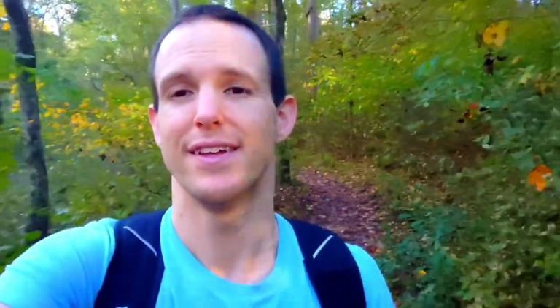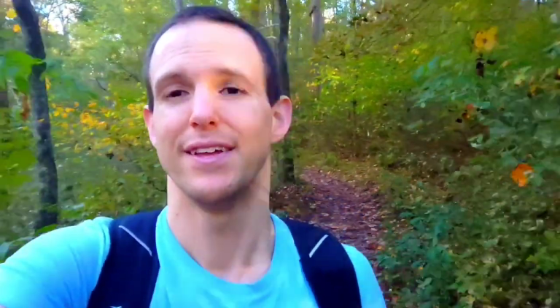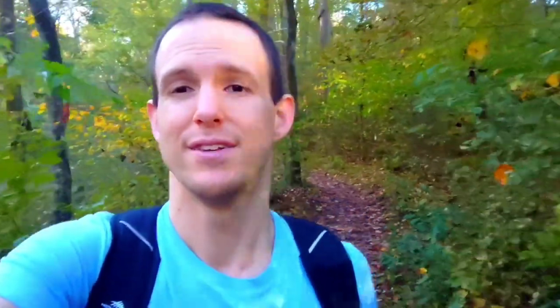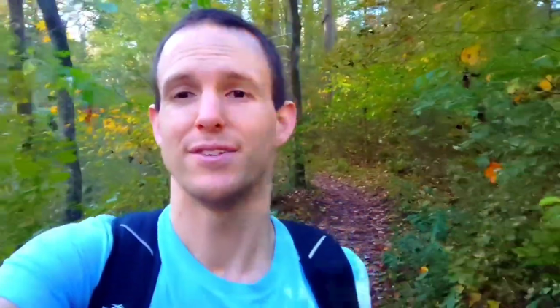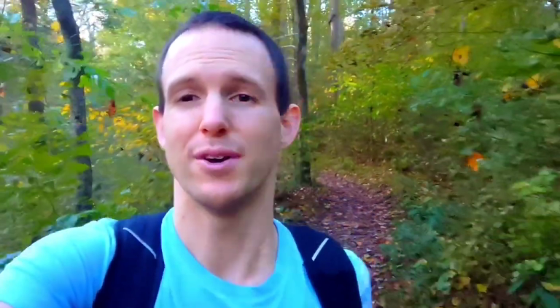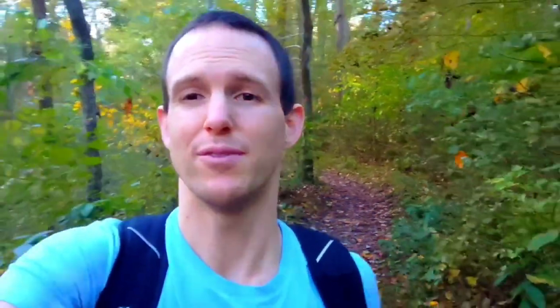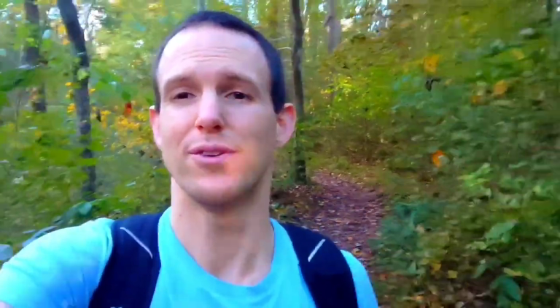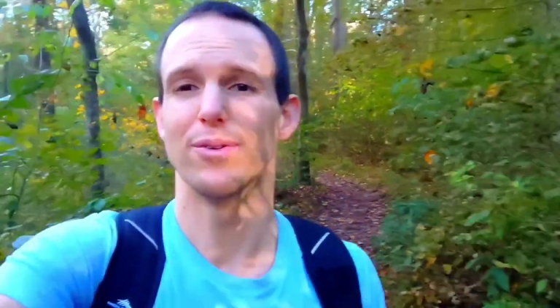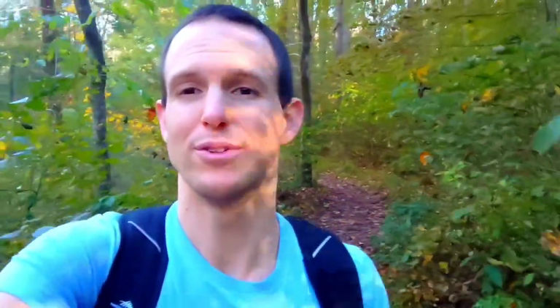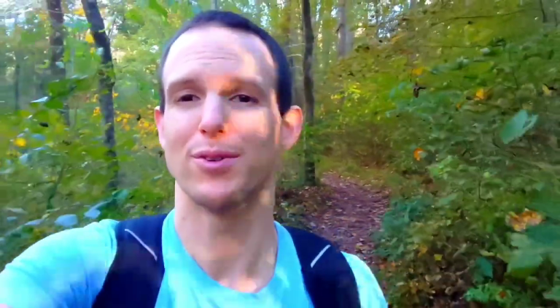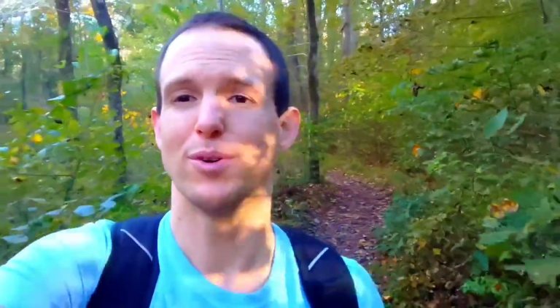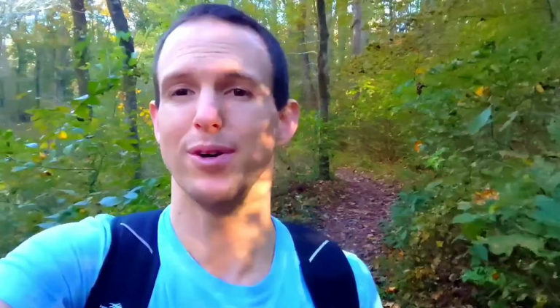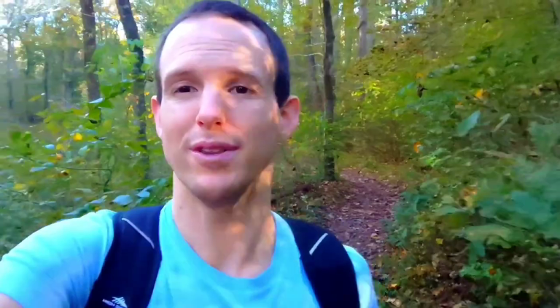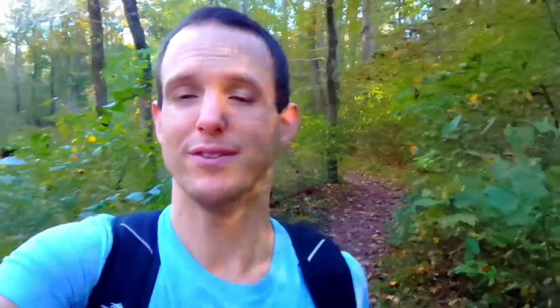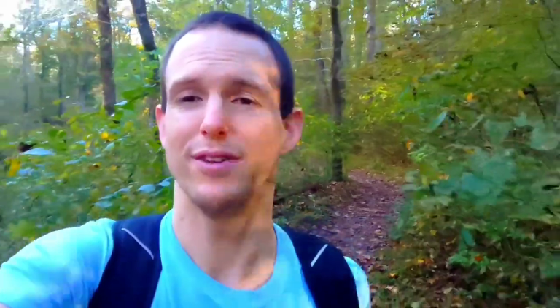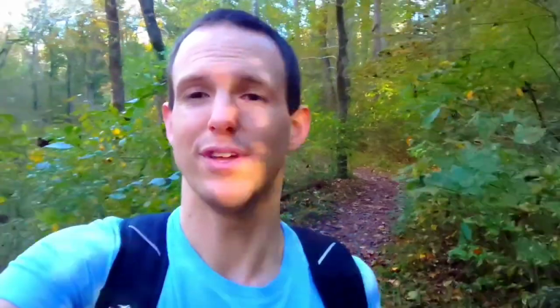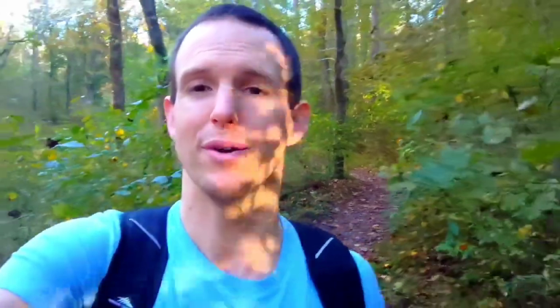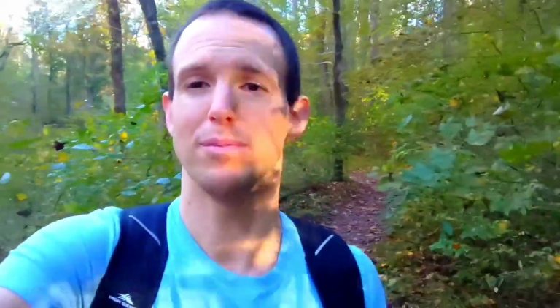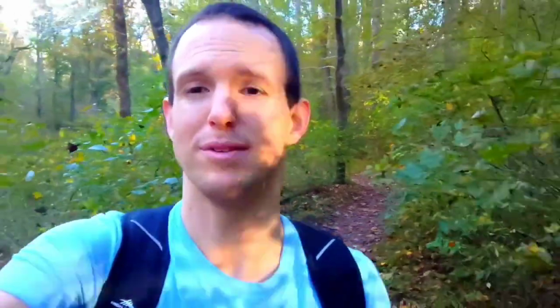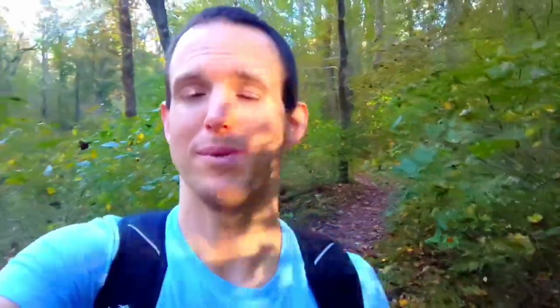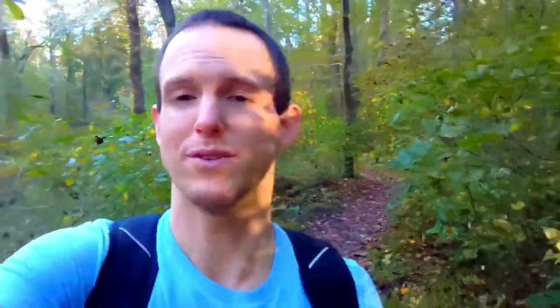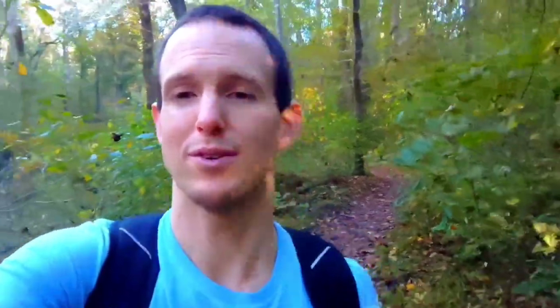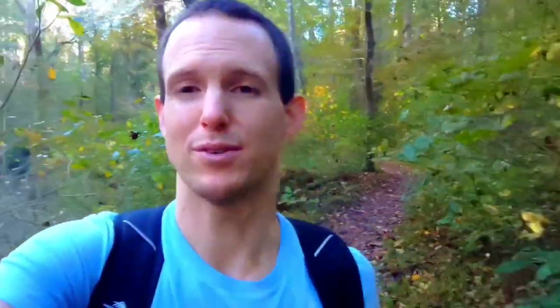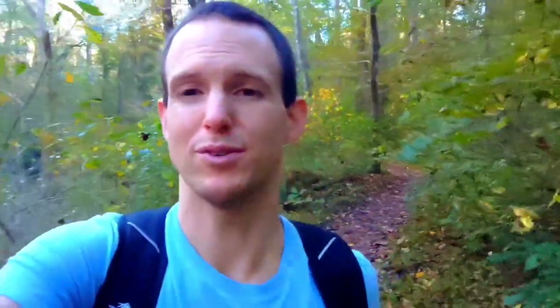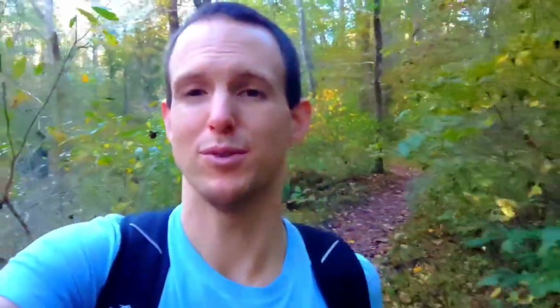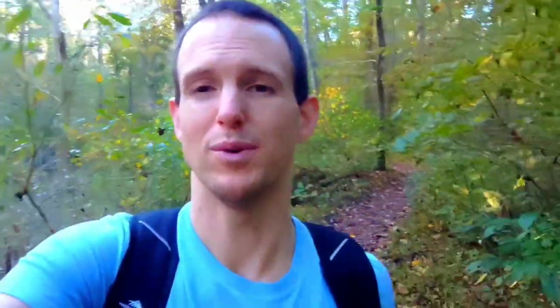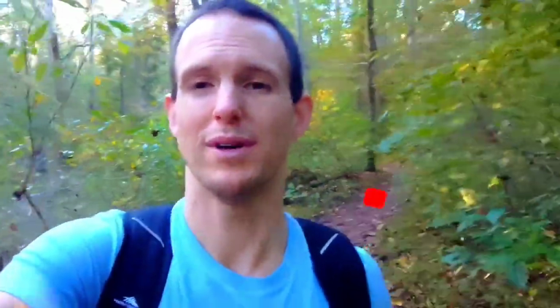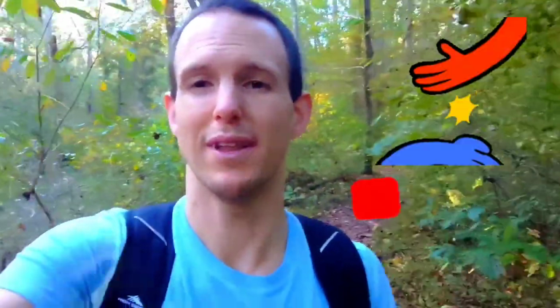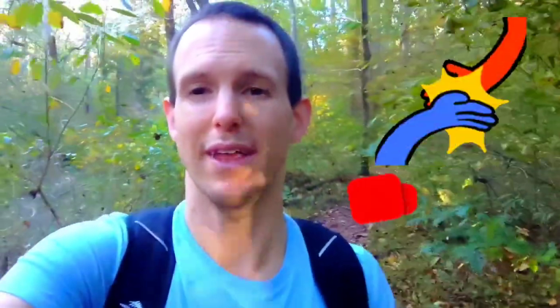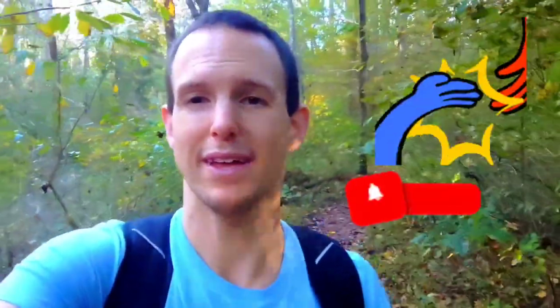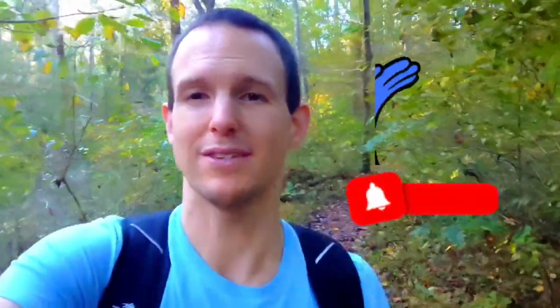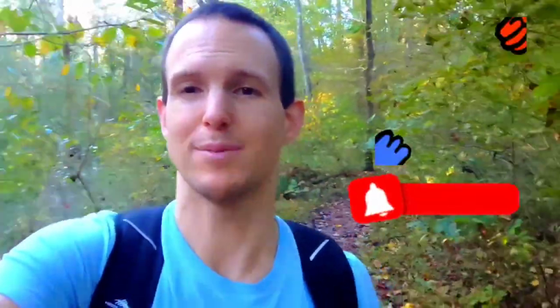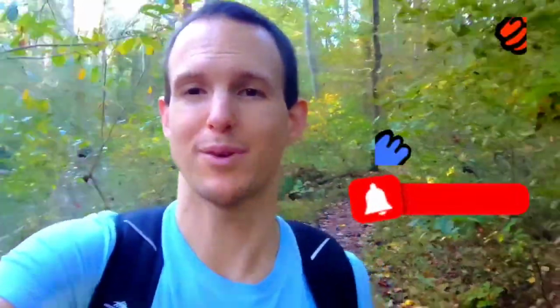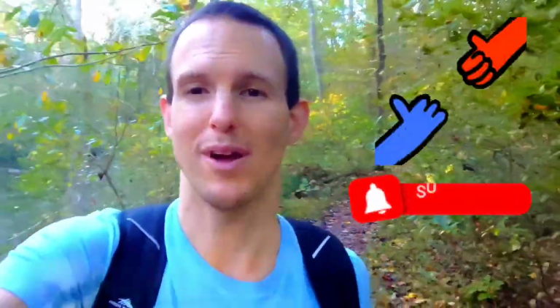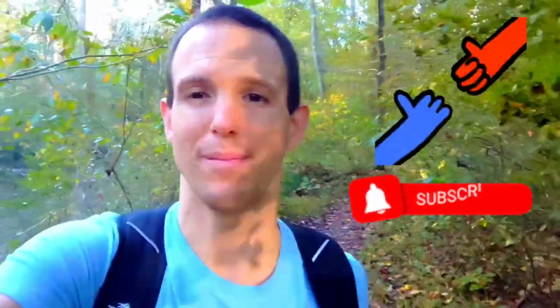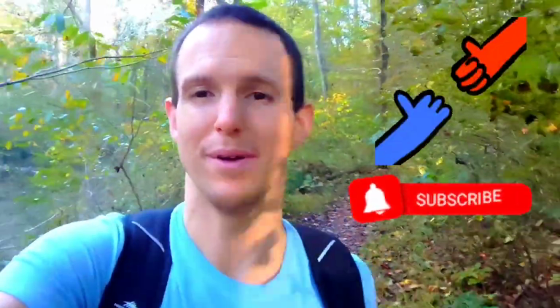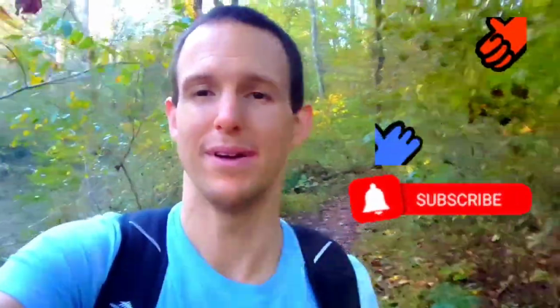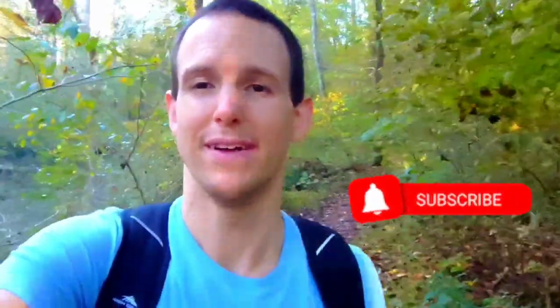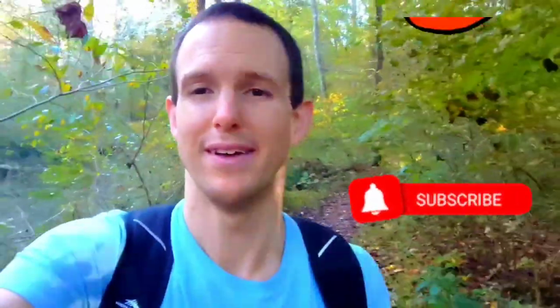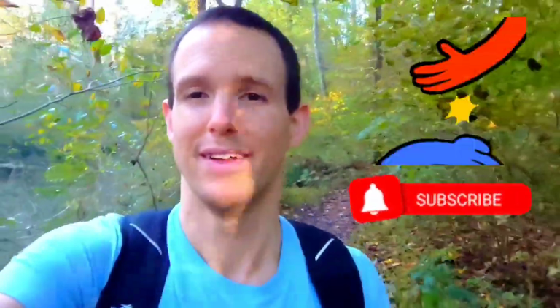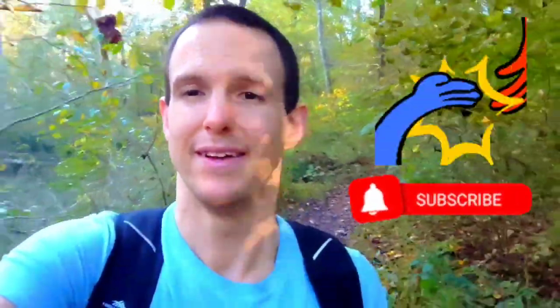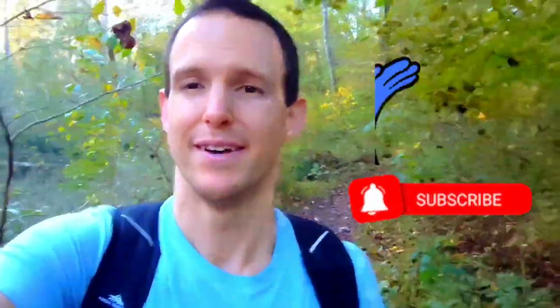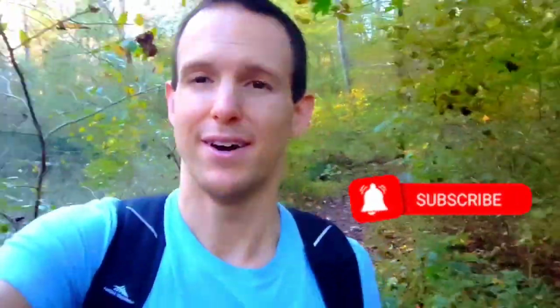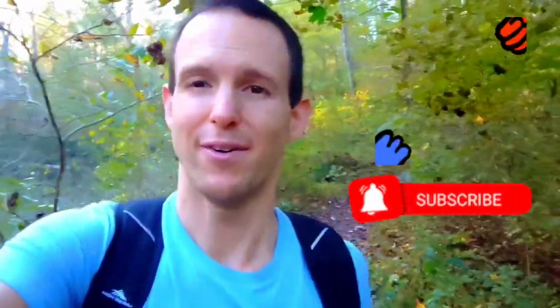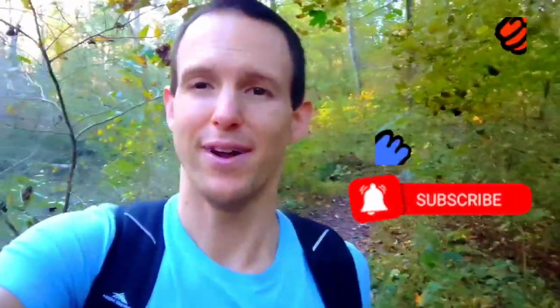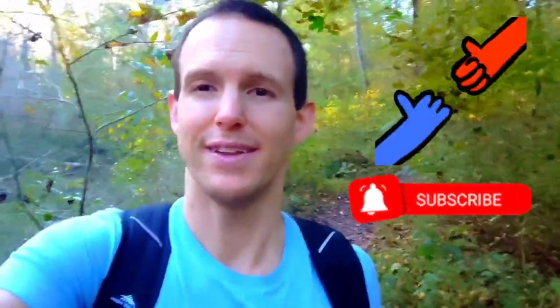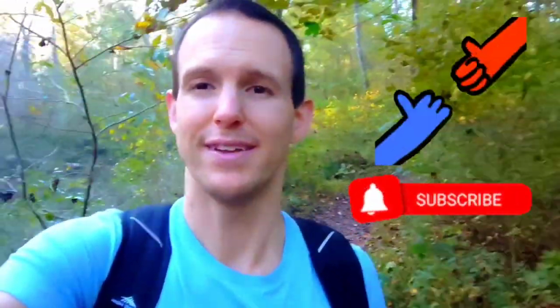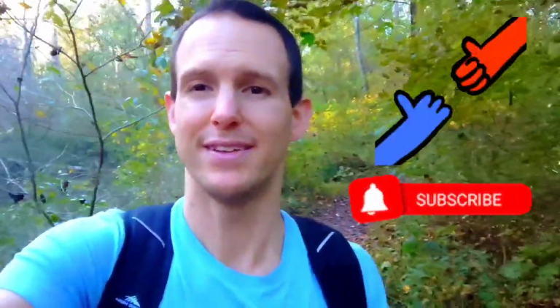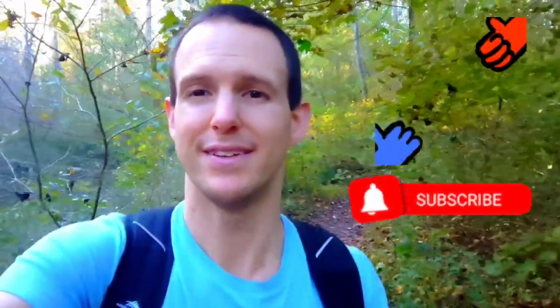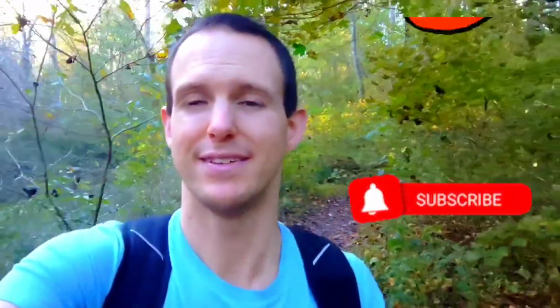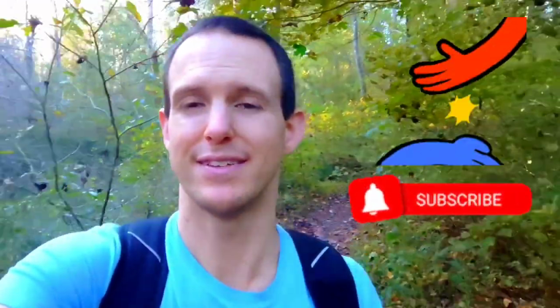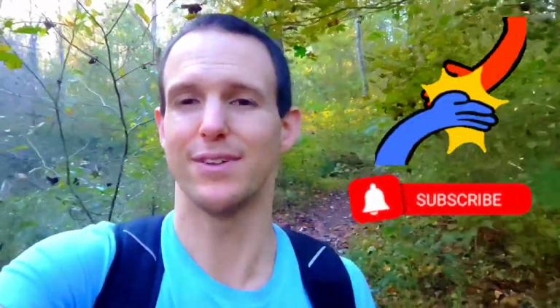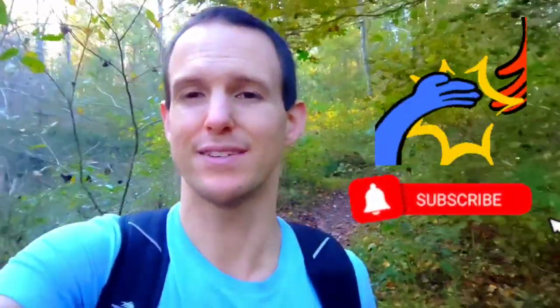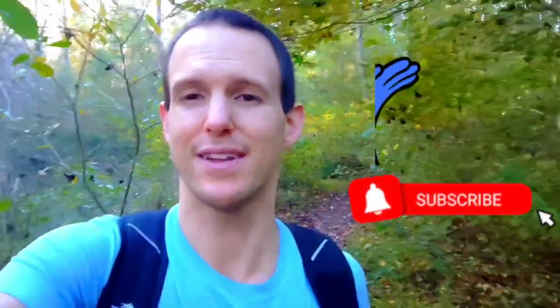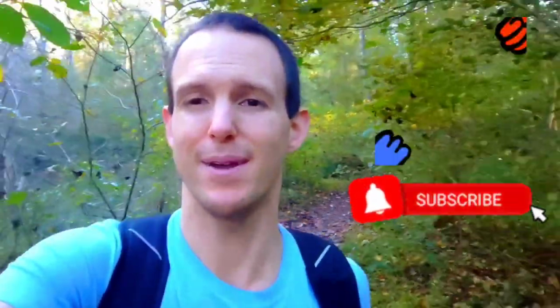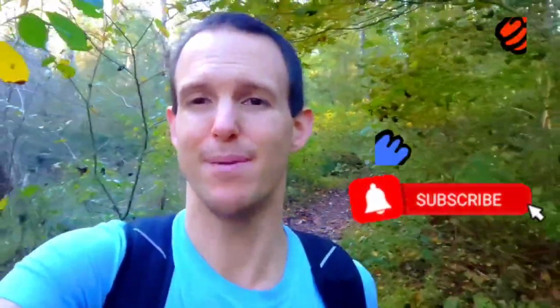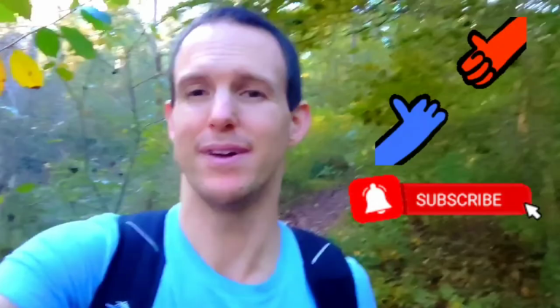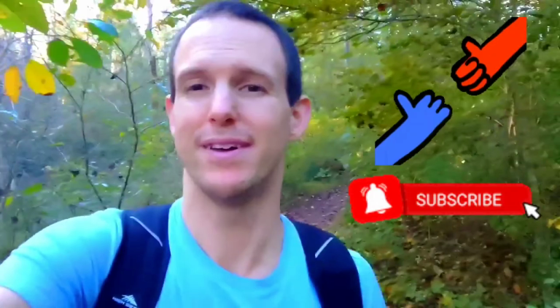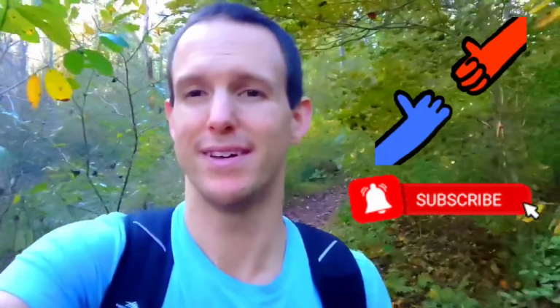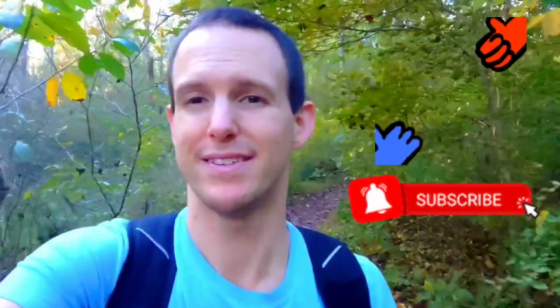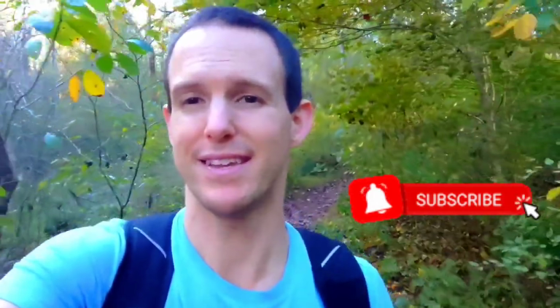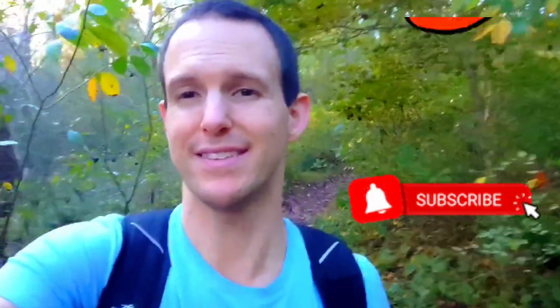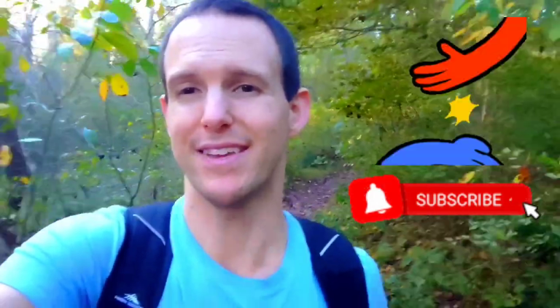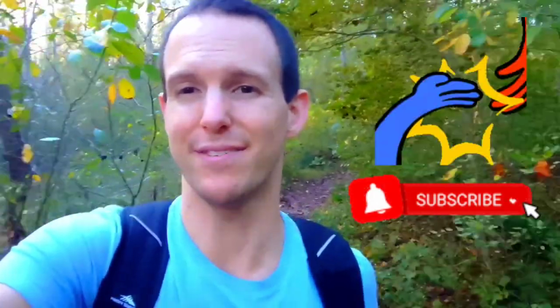So if you enjoyed this video, please make sure to like and subscribe. Alright, until next time, stay safe.